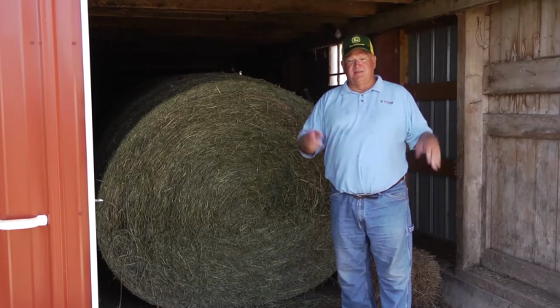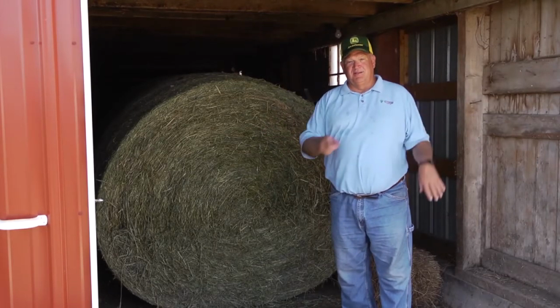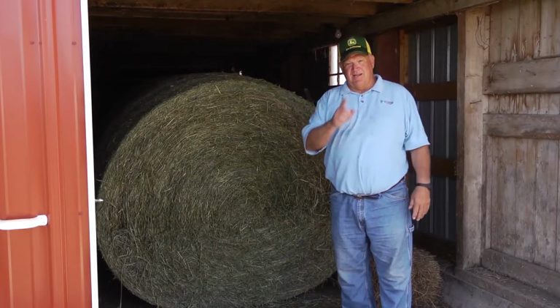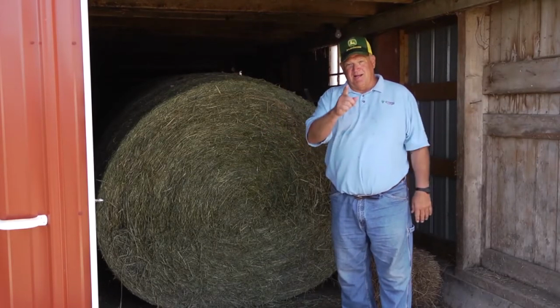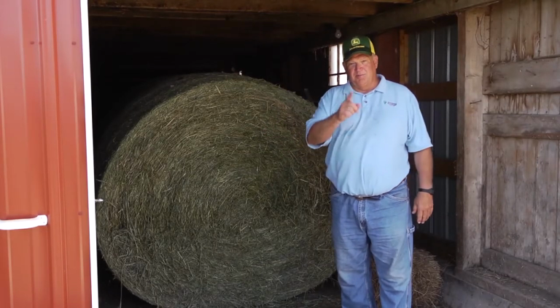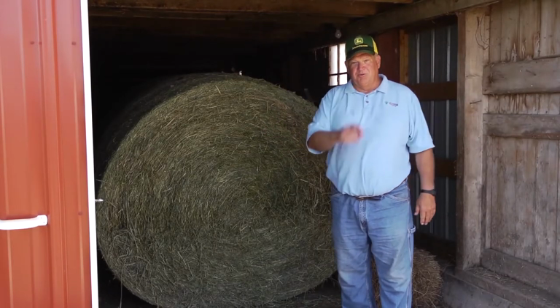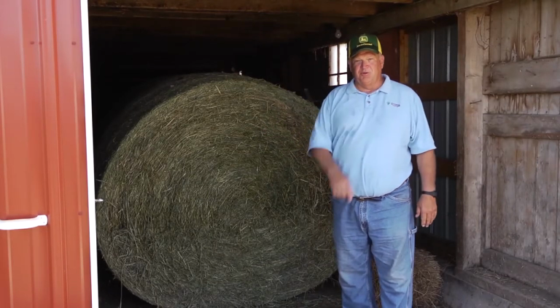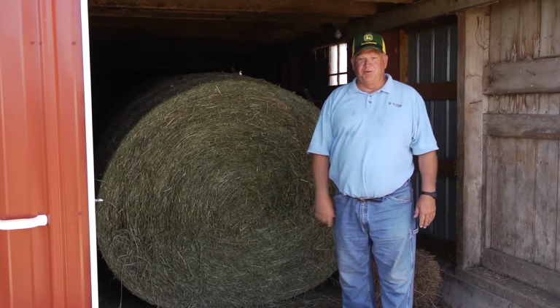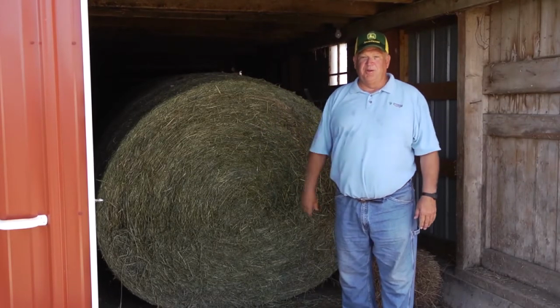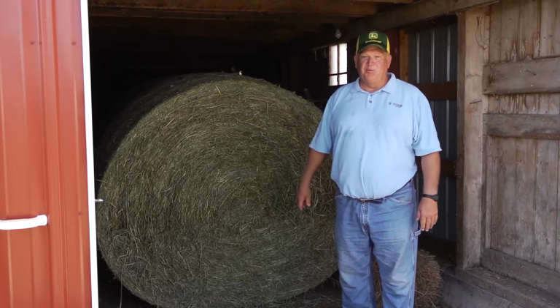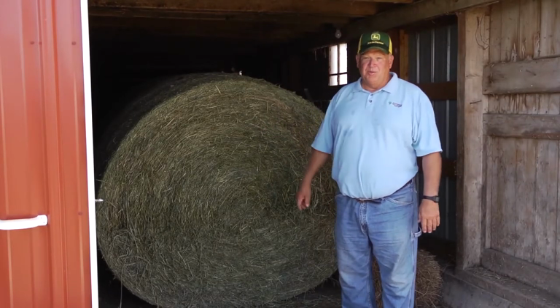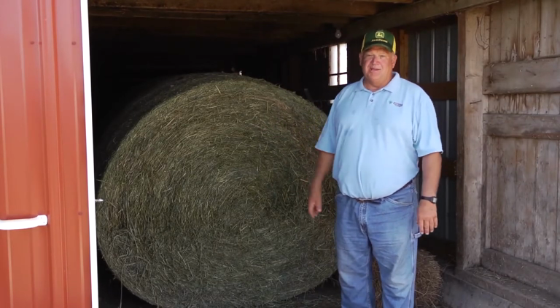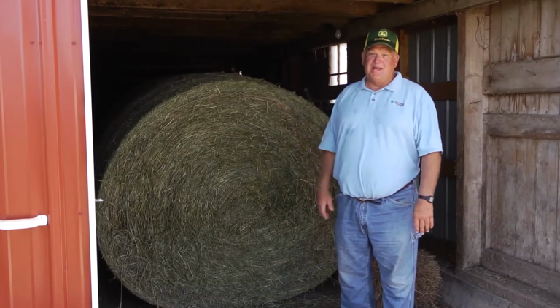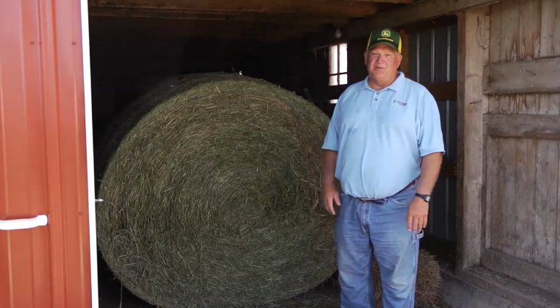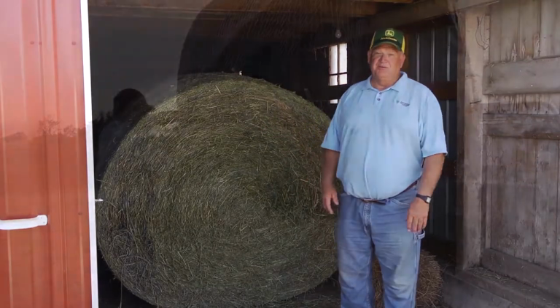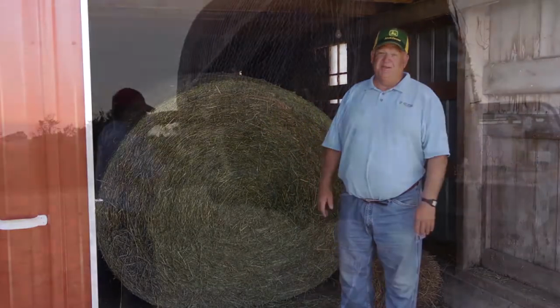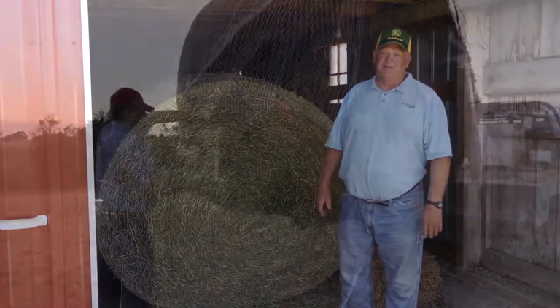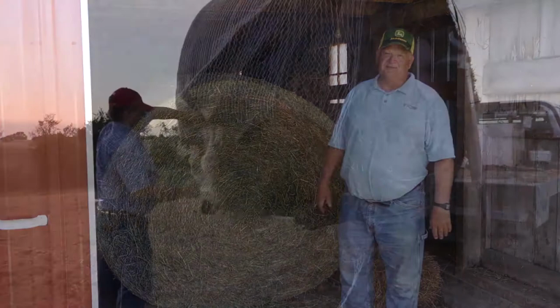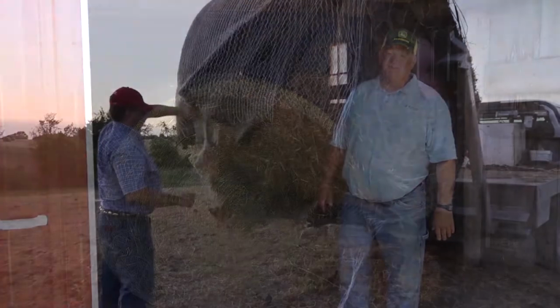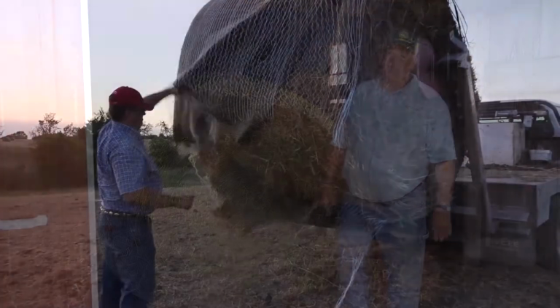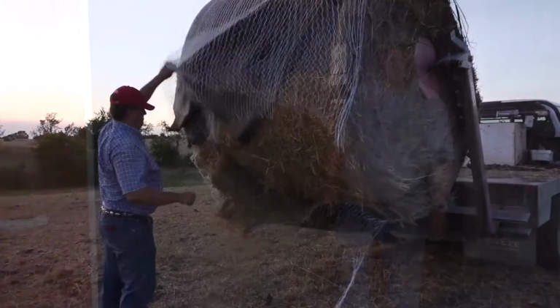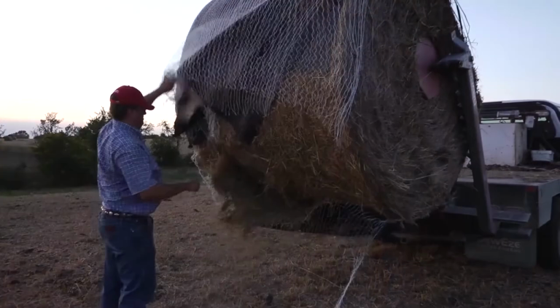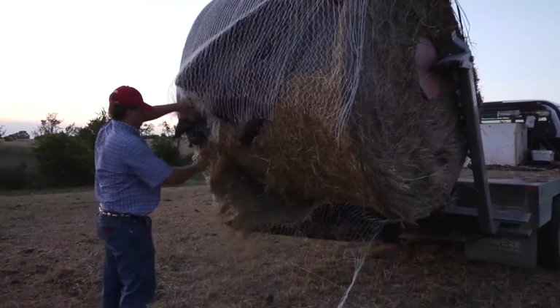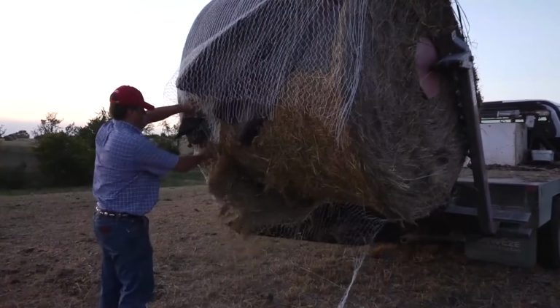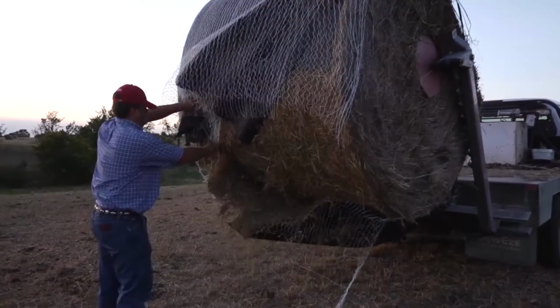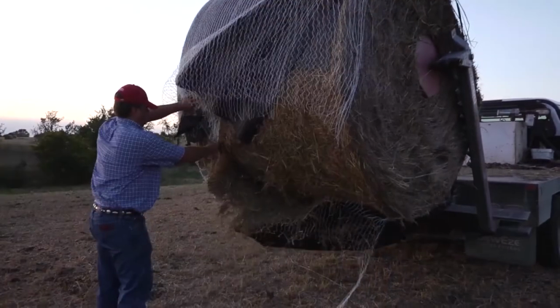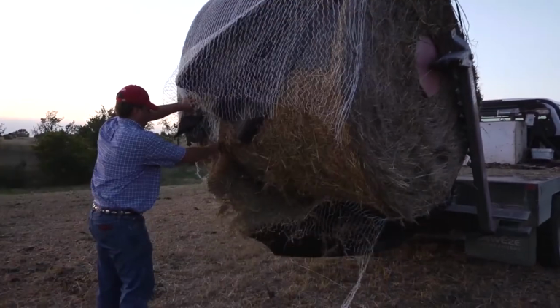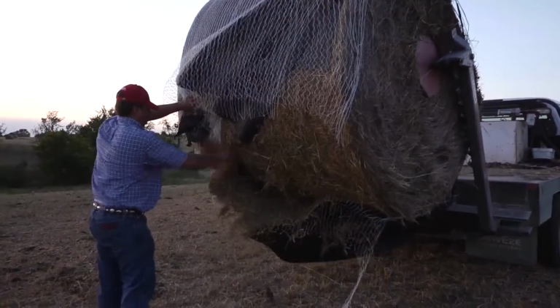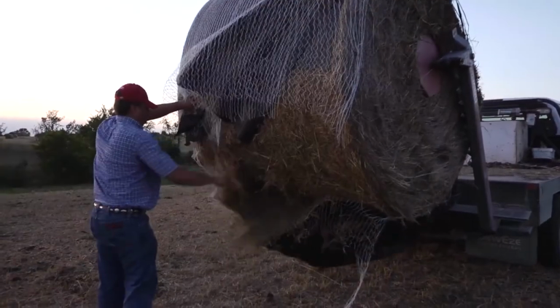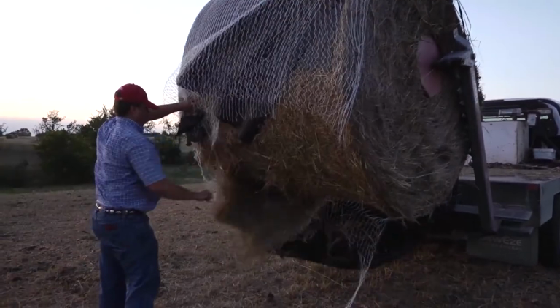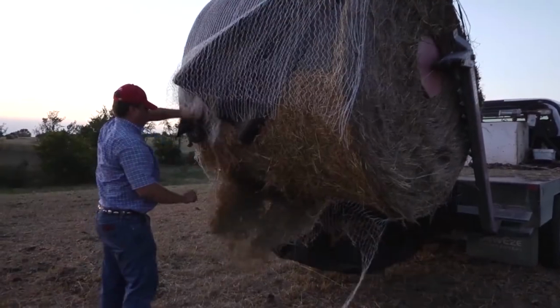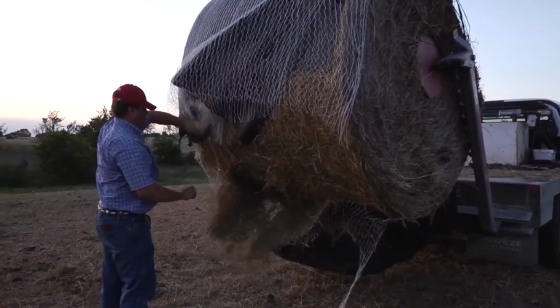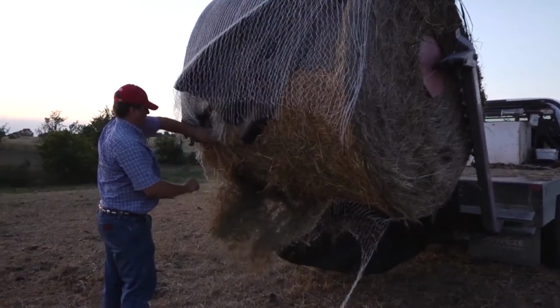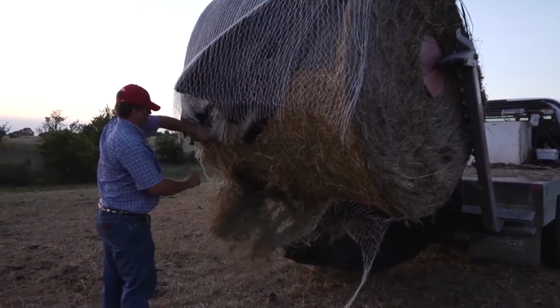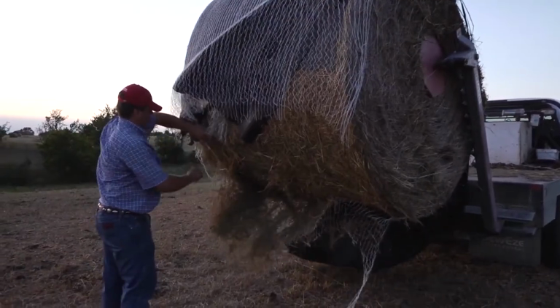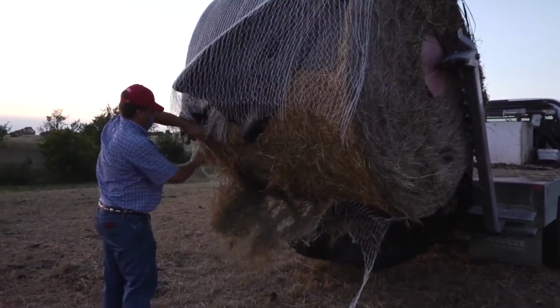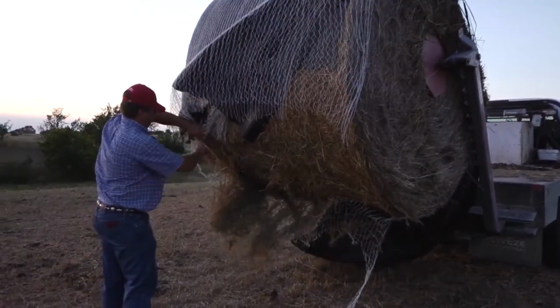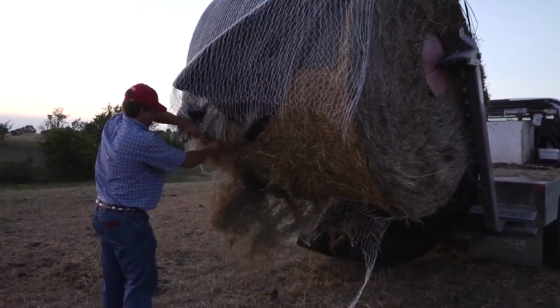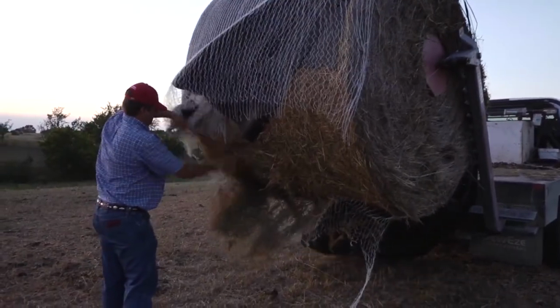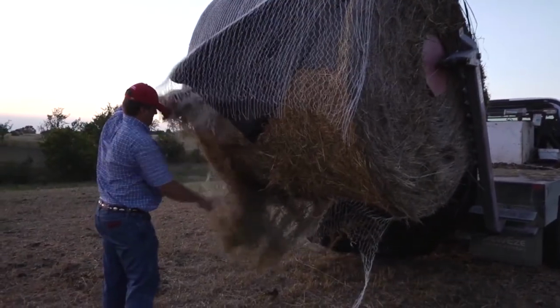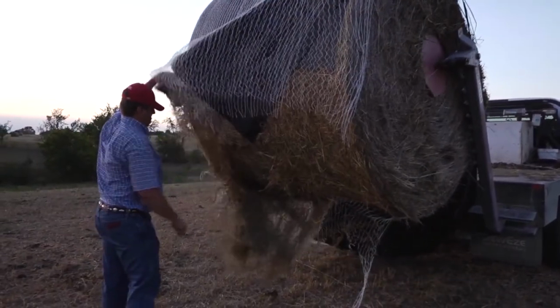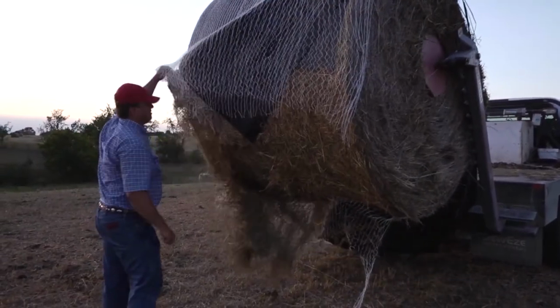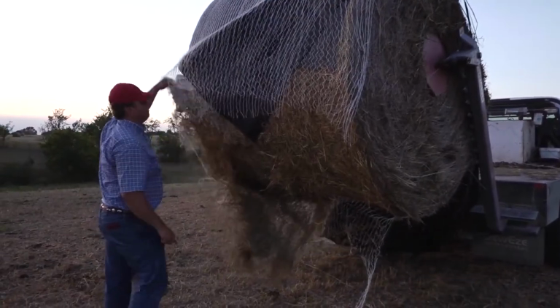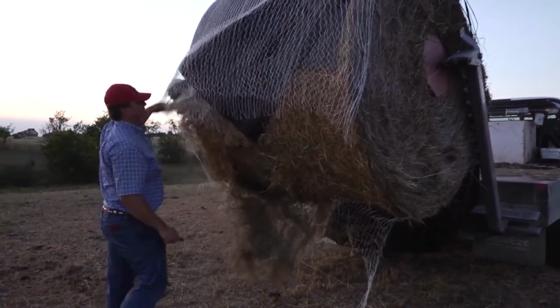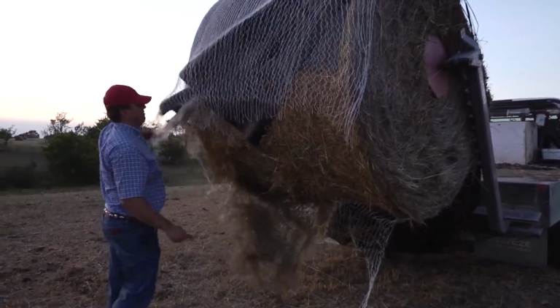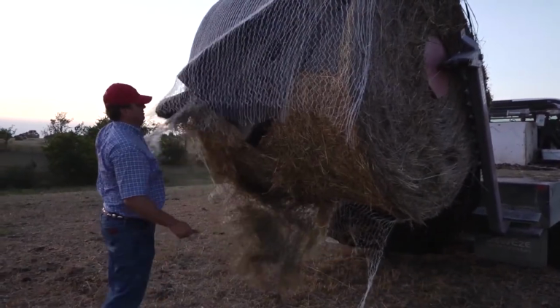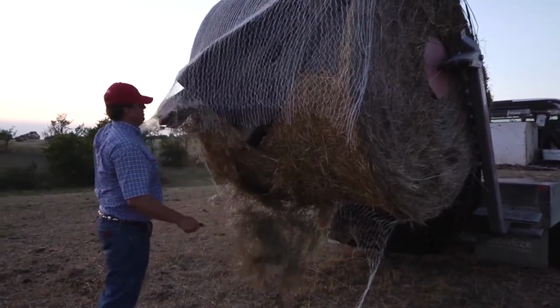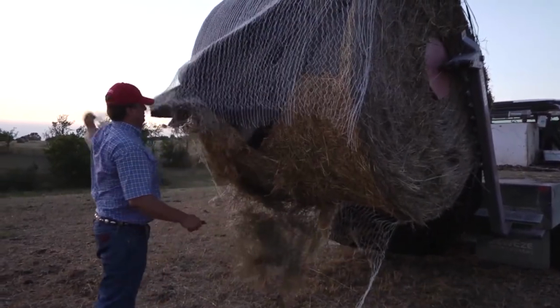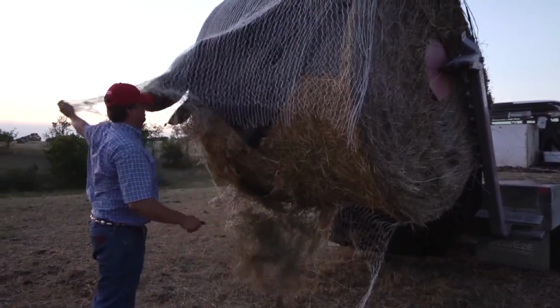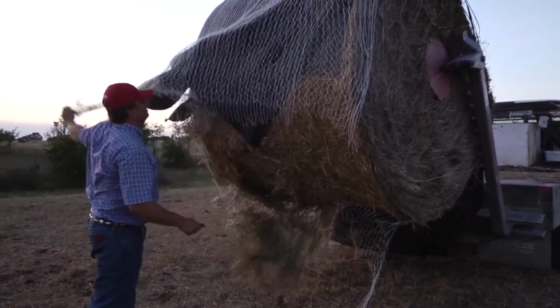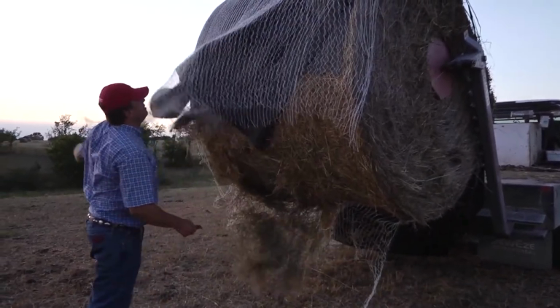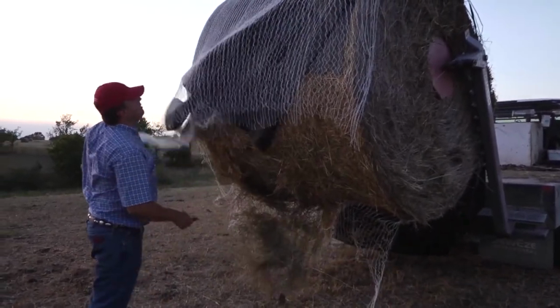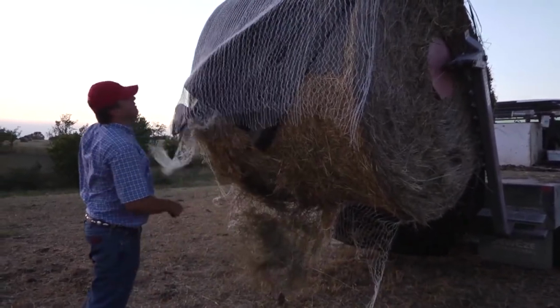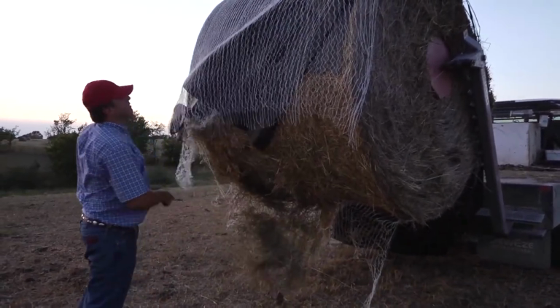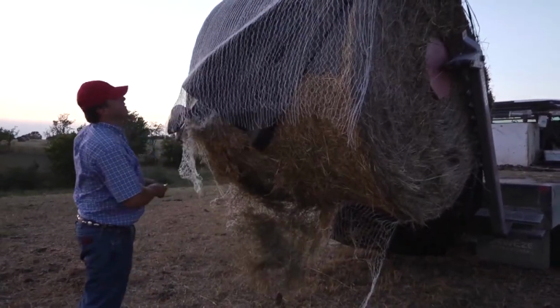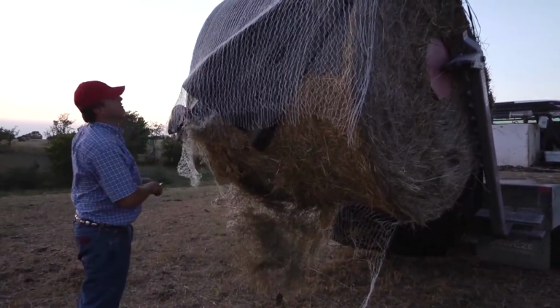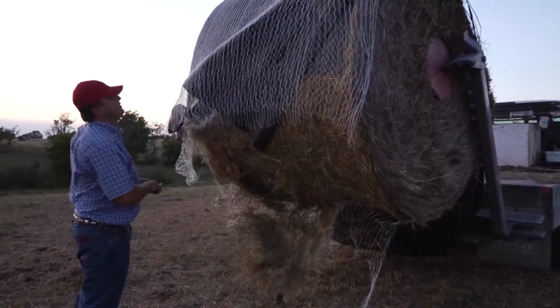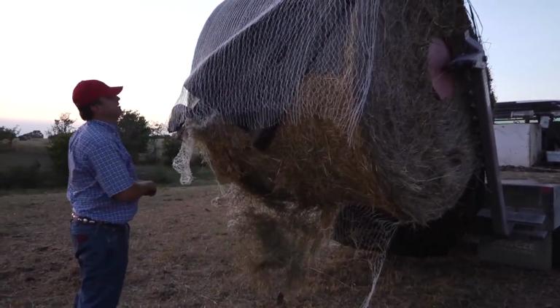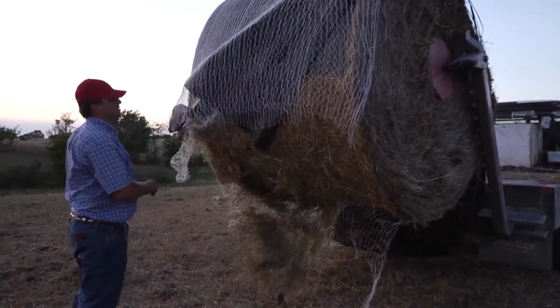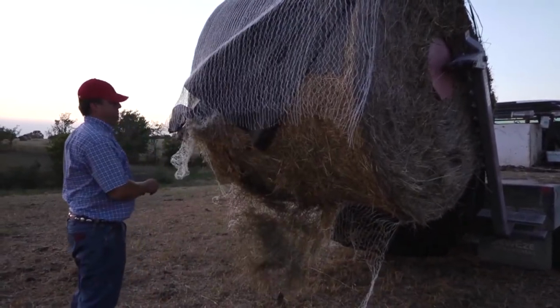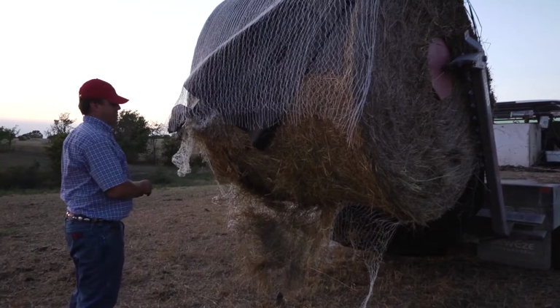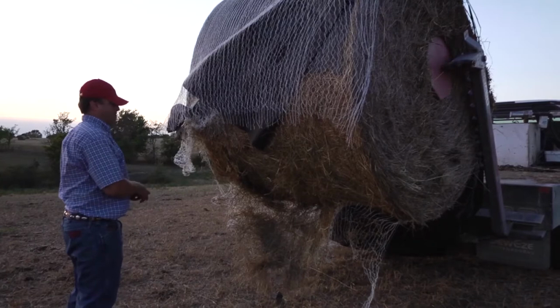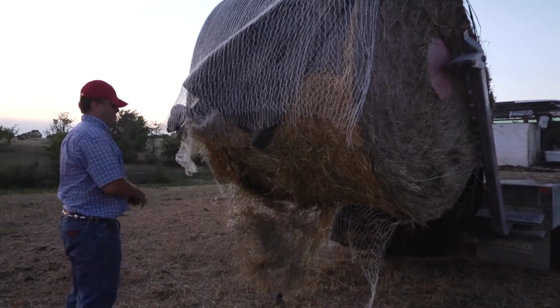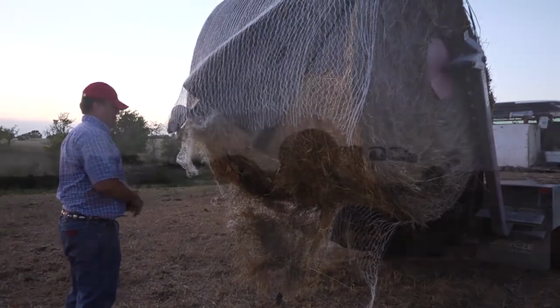Now let me show you what the cows think. This is John Woodcock from Macon, Missouri. He's one of the first farmers to try B-Wrap.